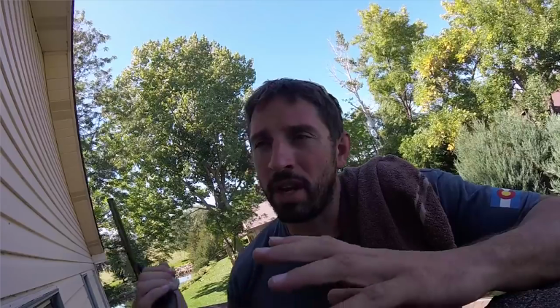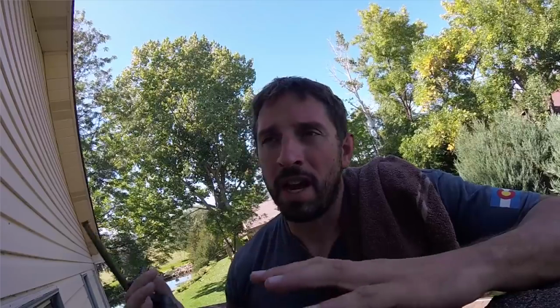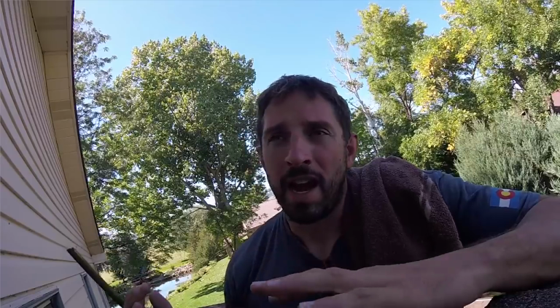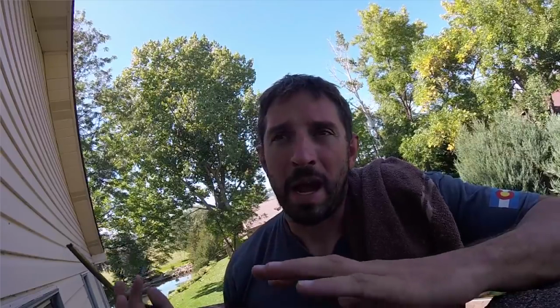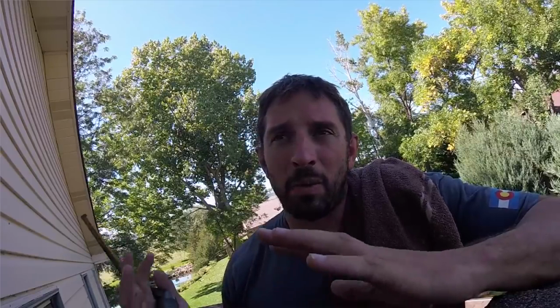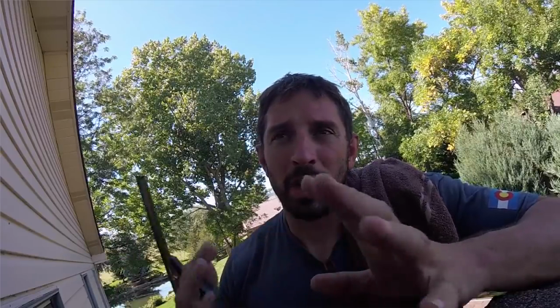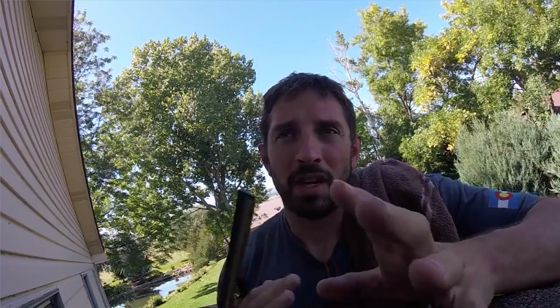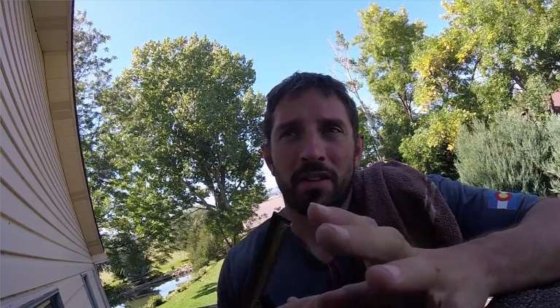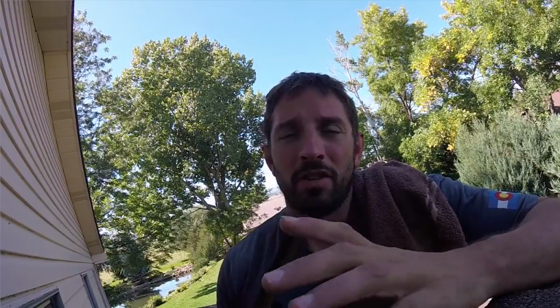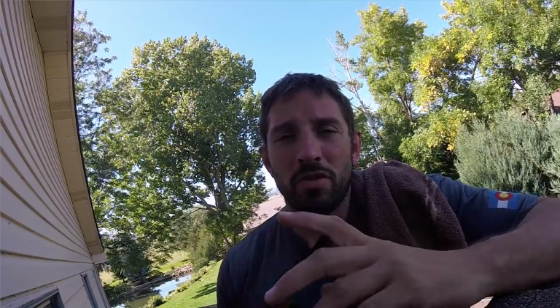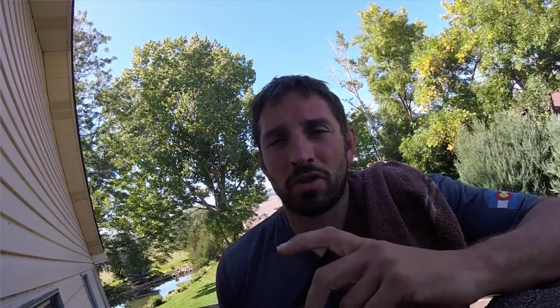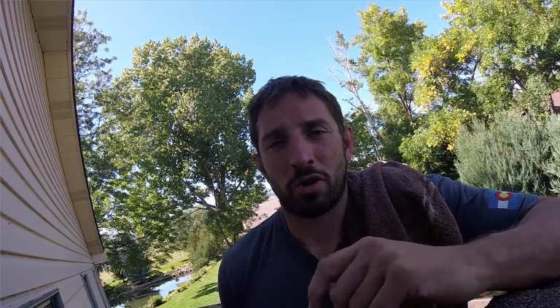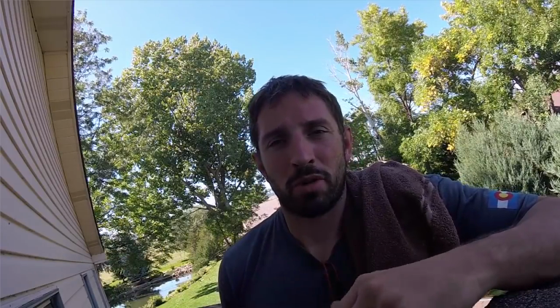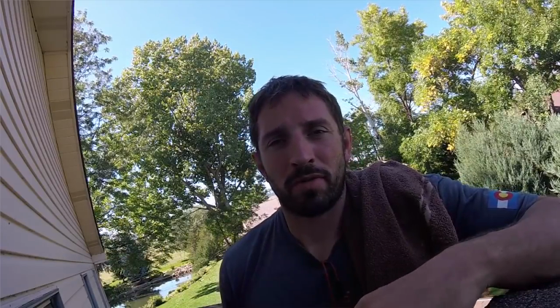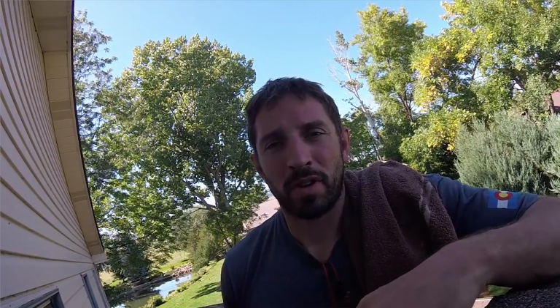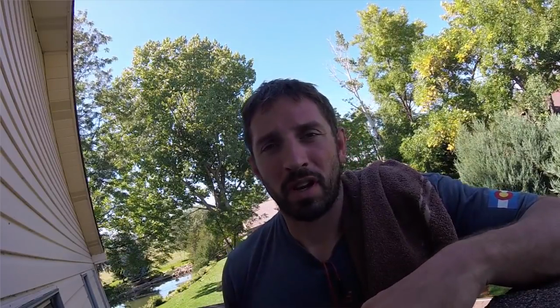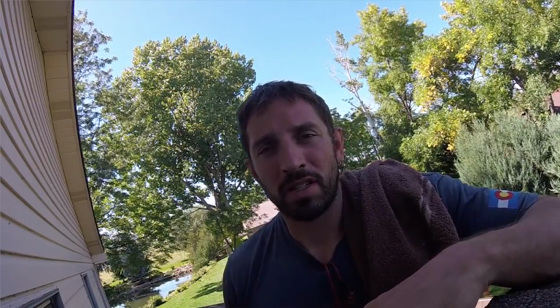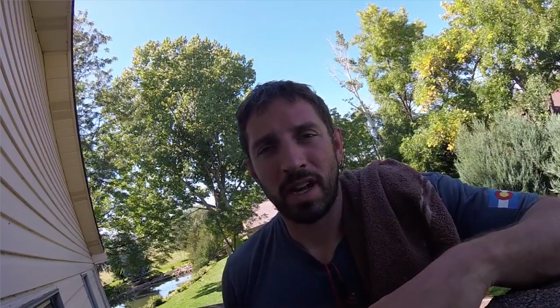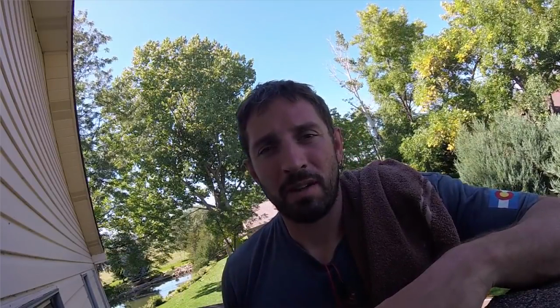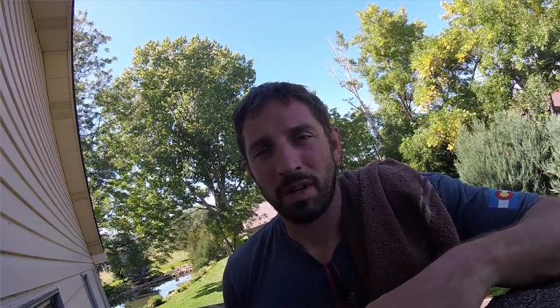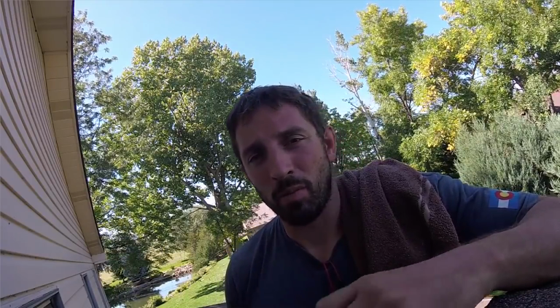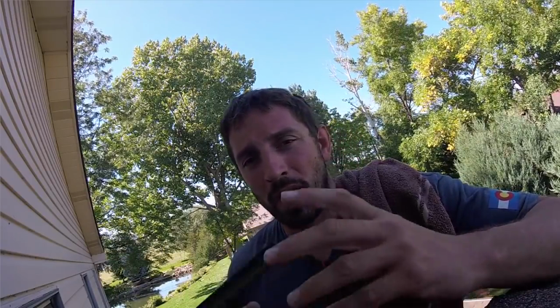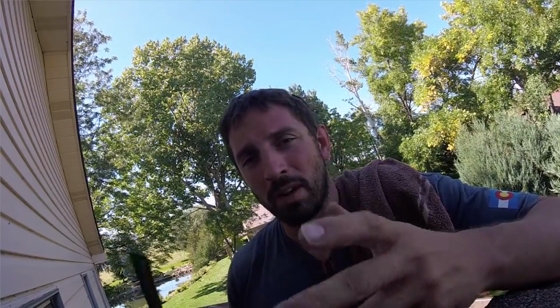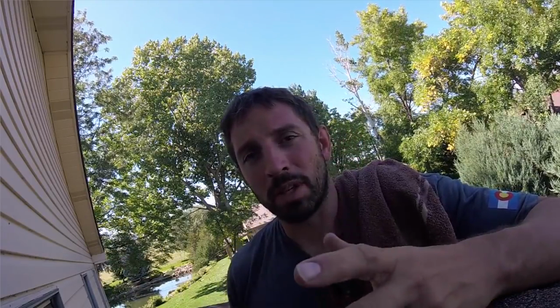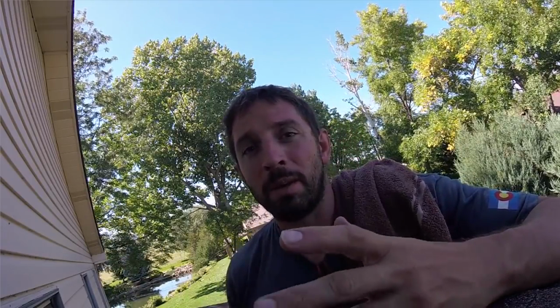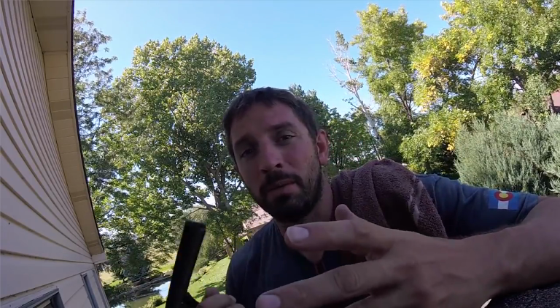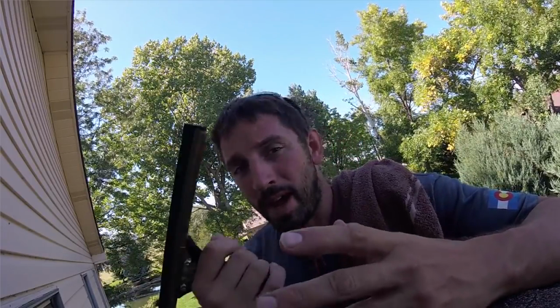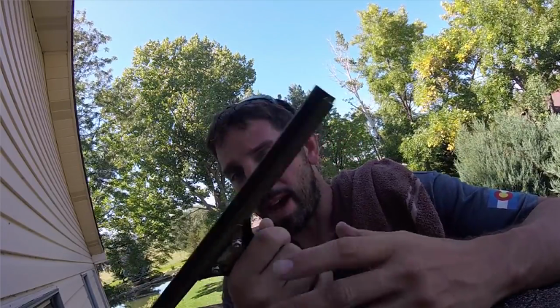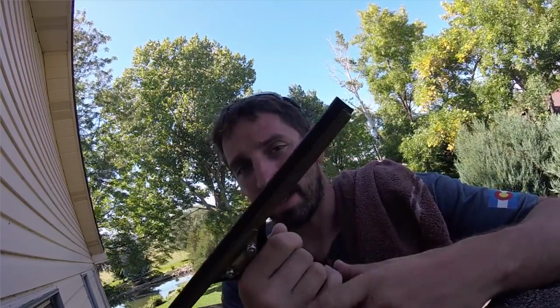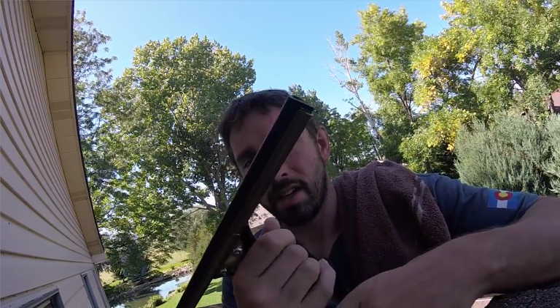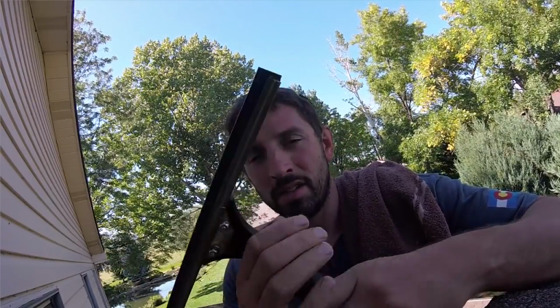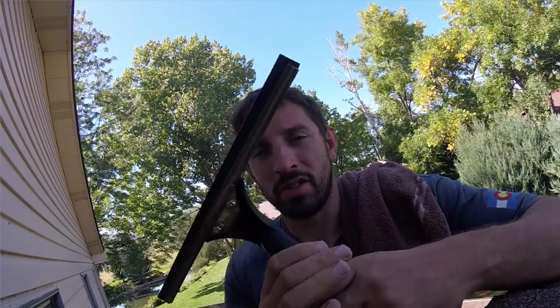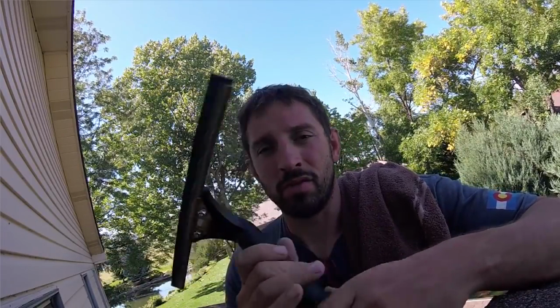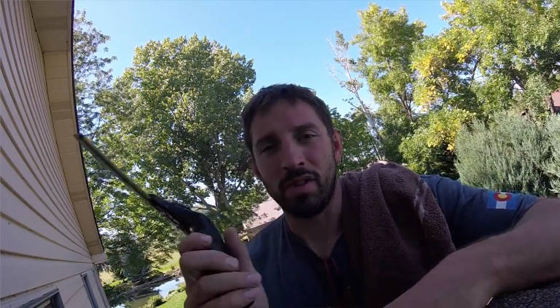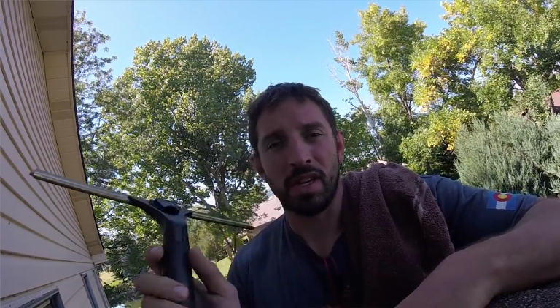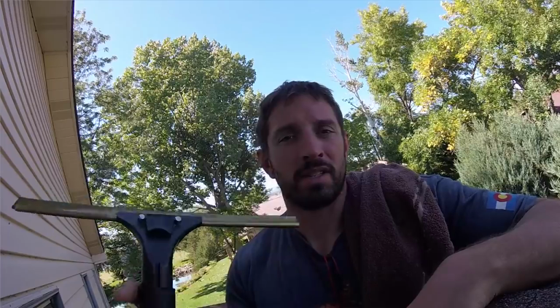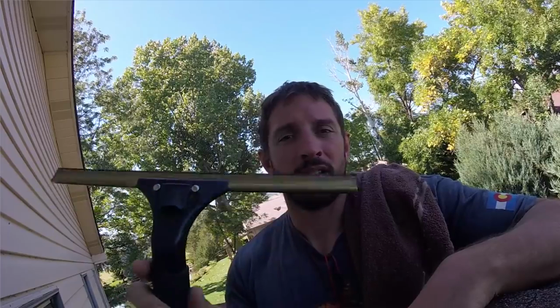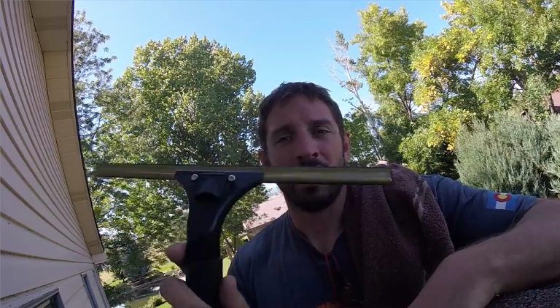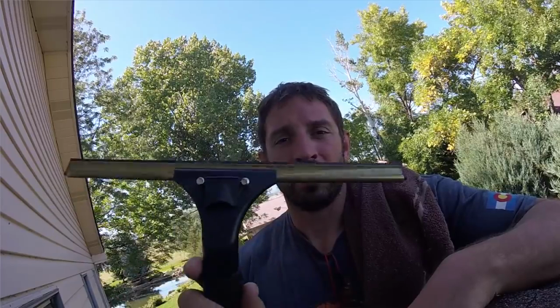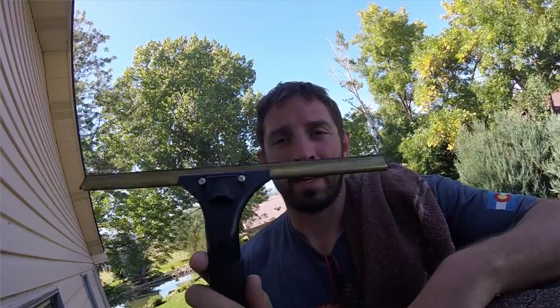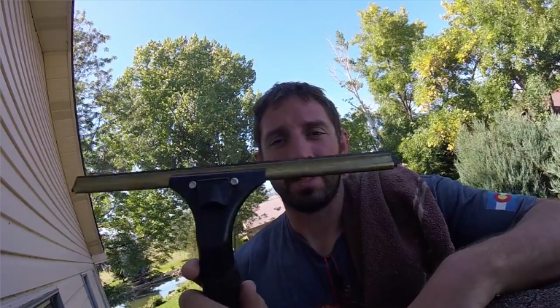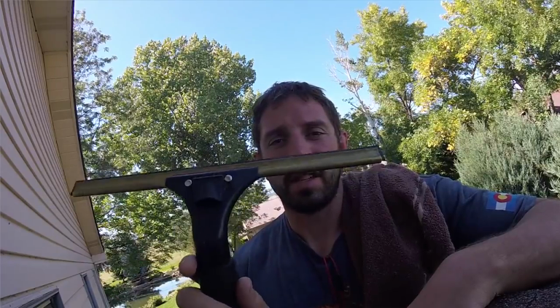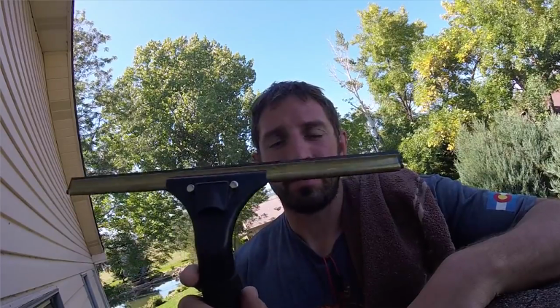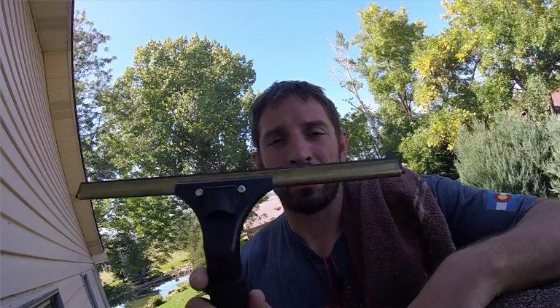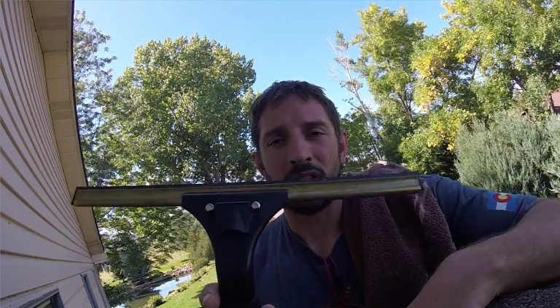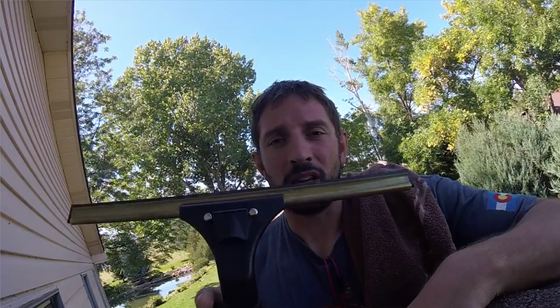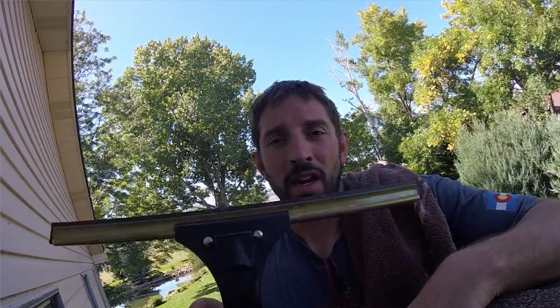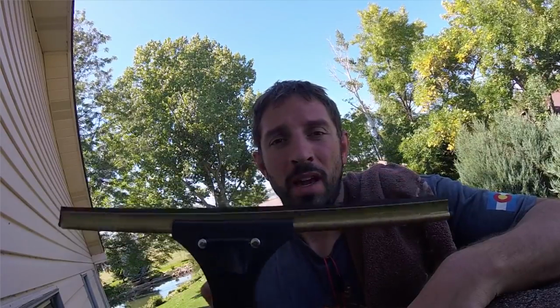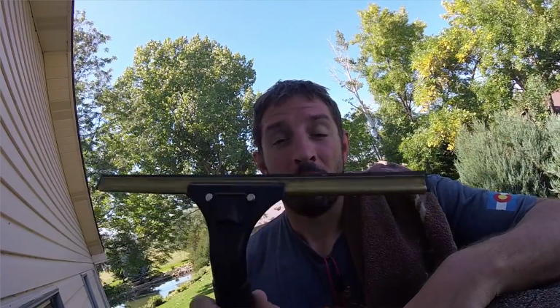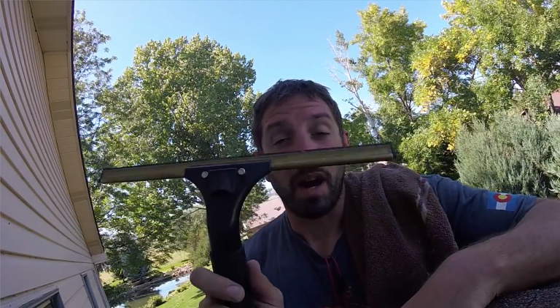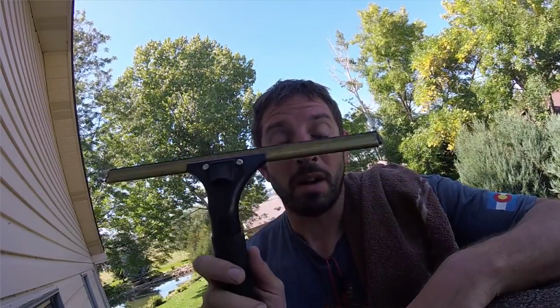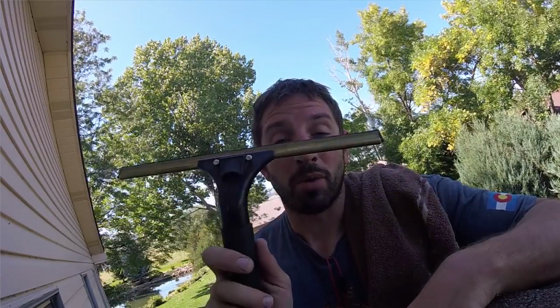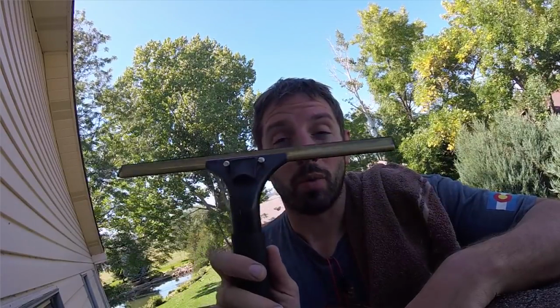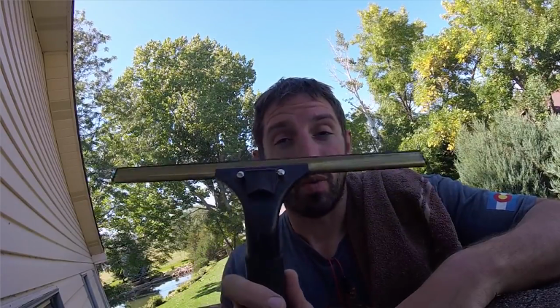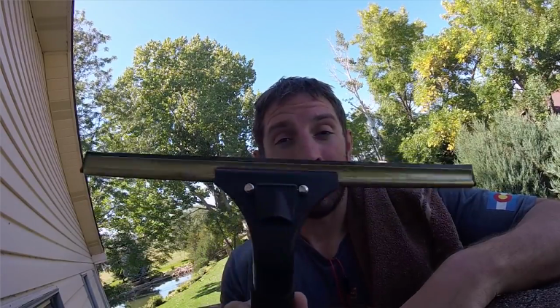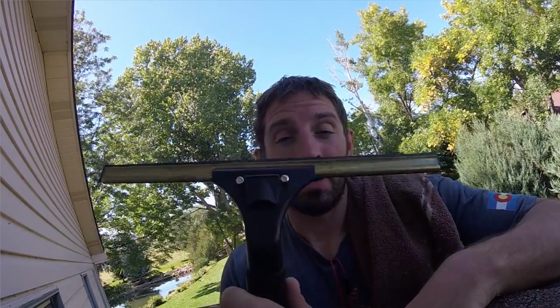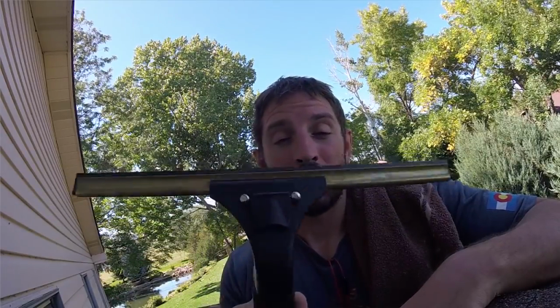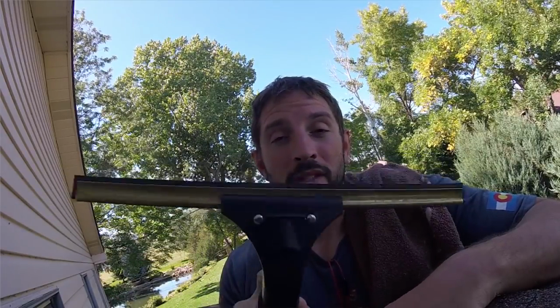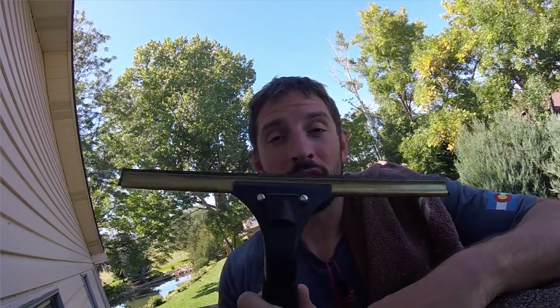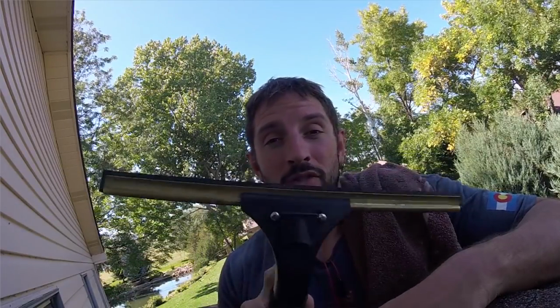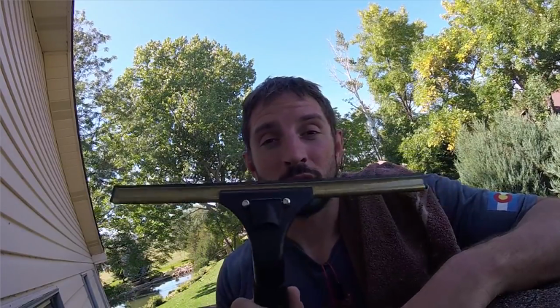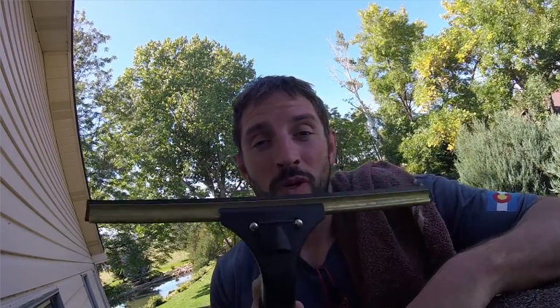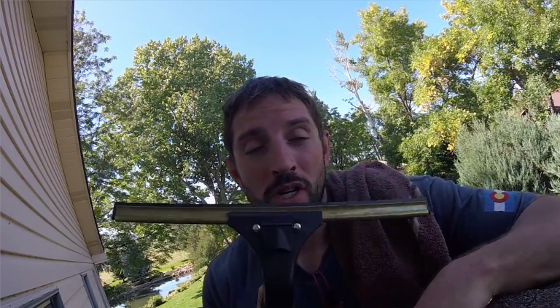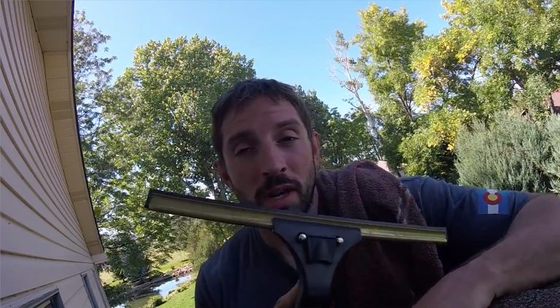I went and used Sorbo for a long time and wound up coming back to this. So that is definitely my number one residential squeegee.